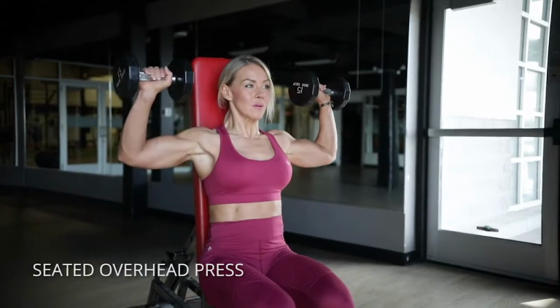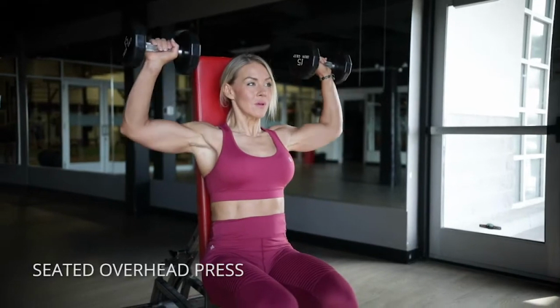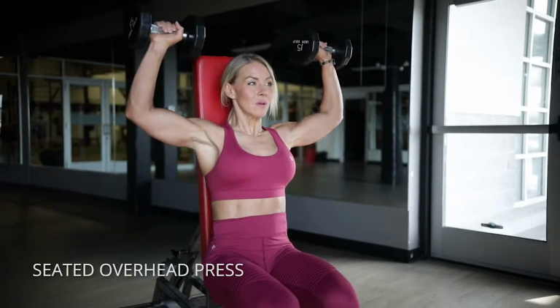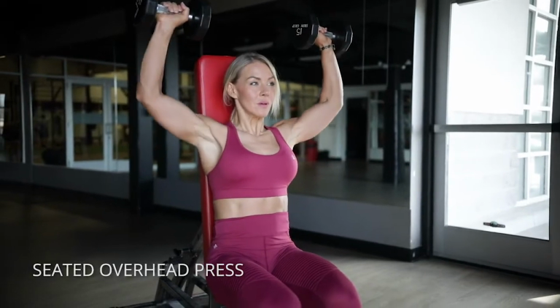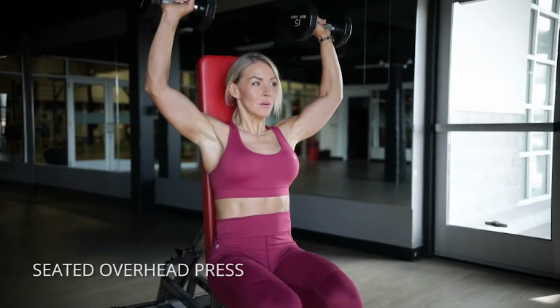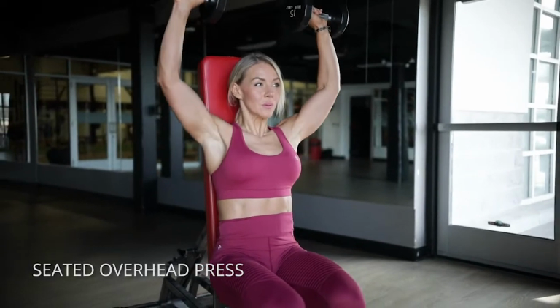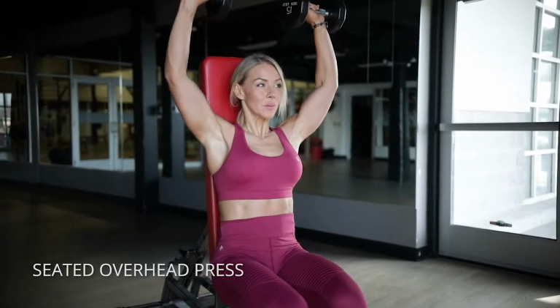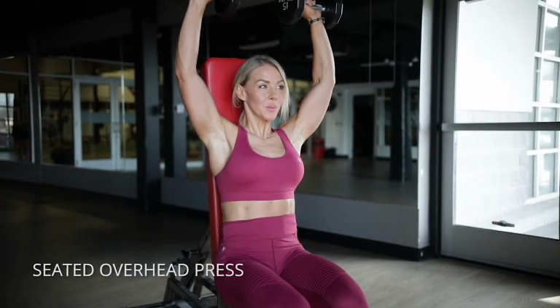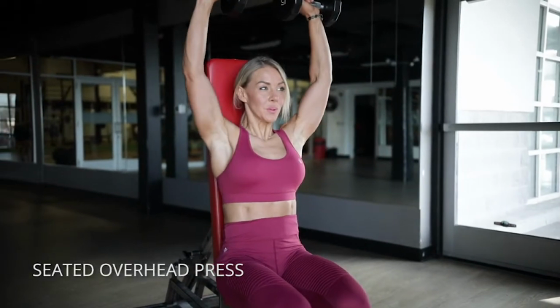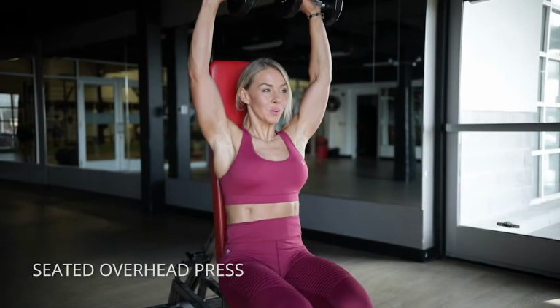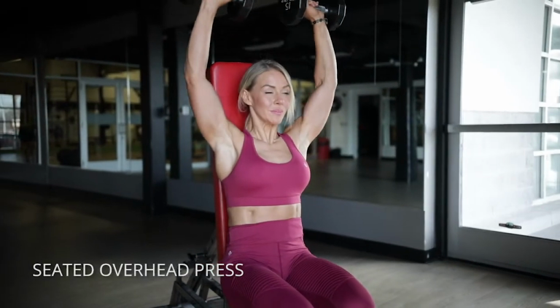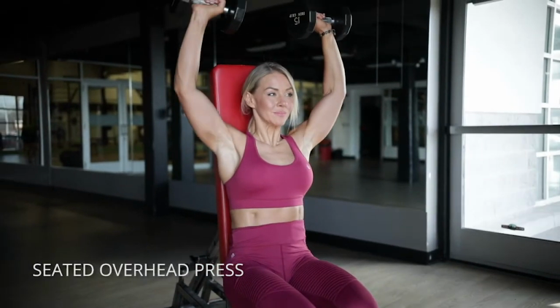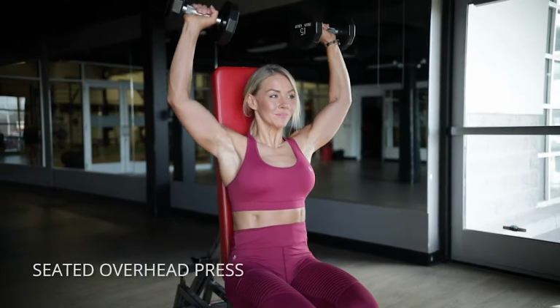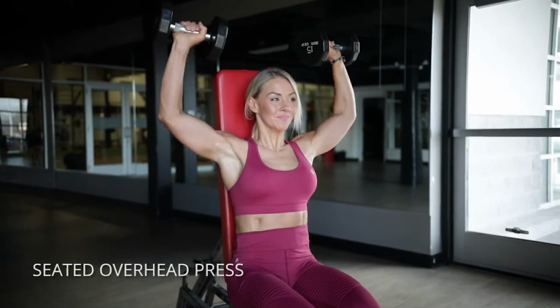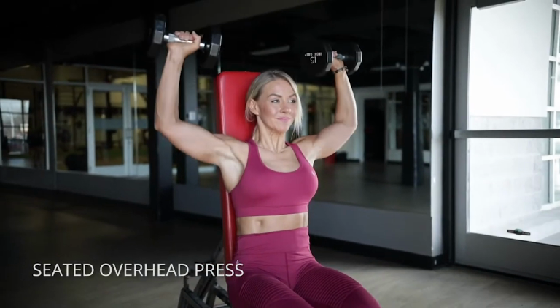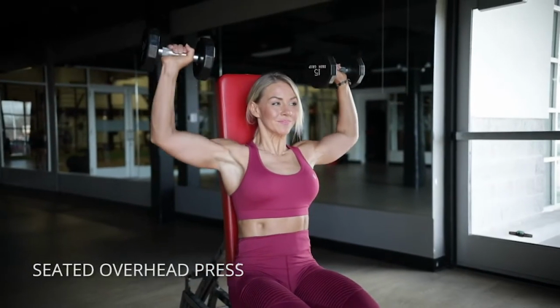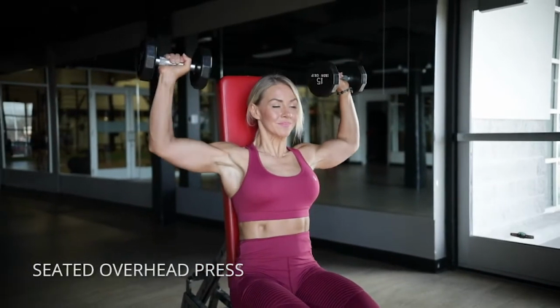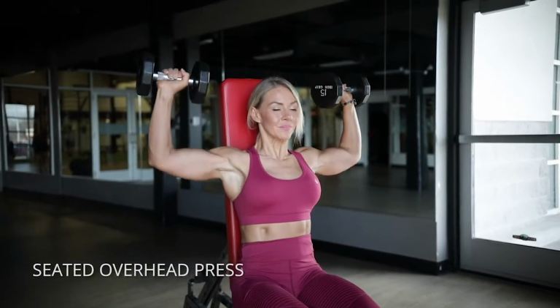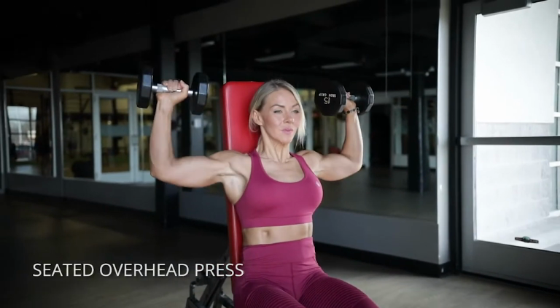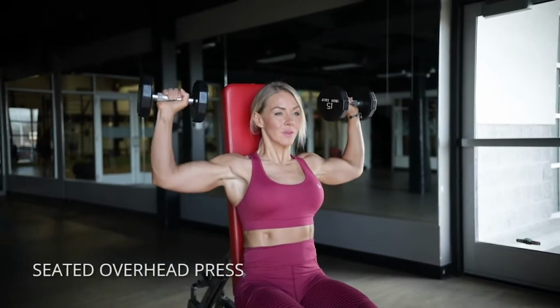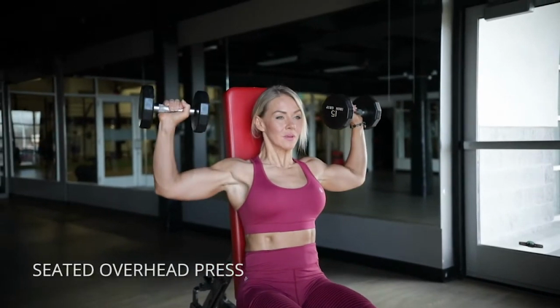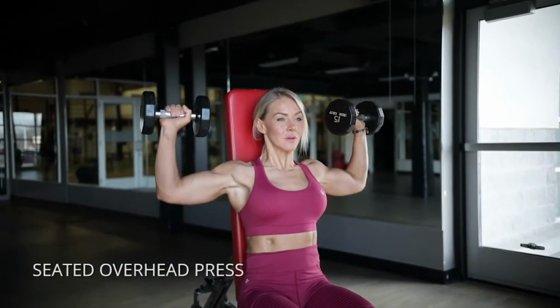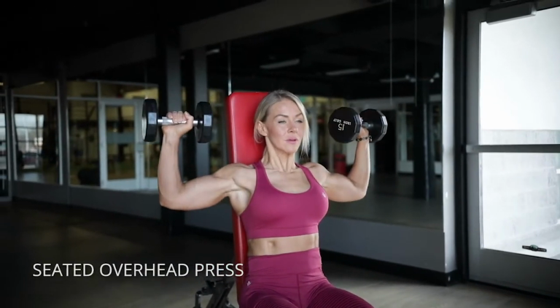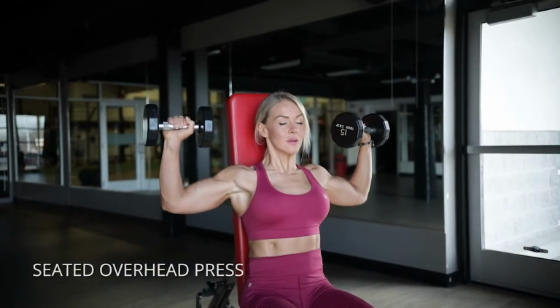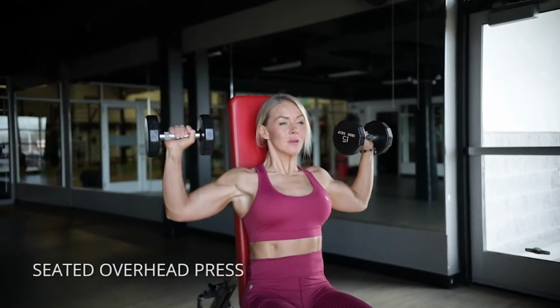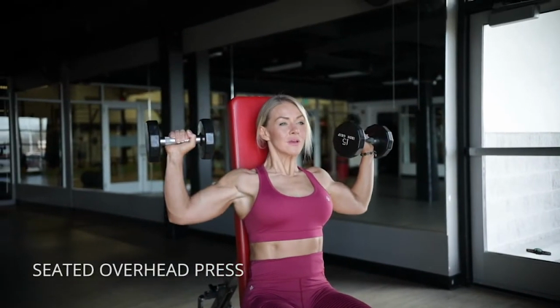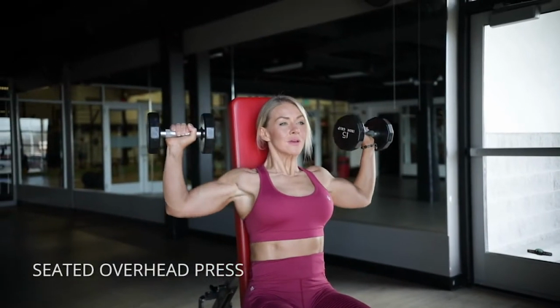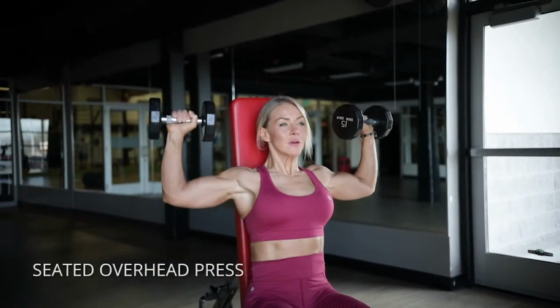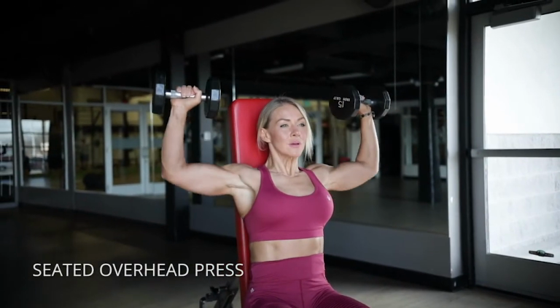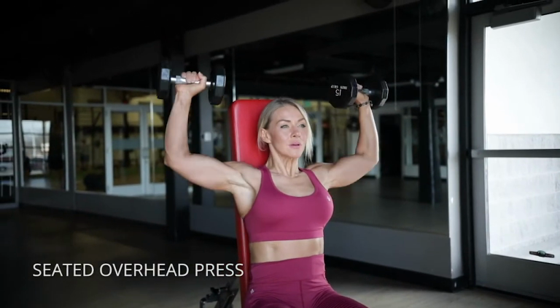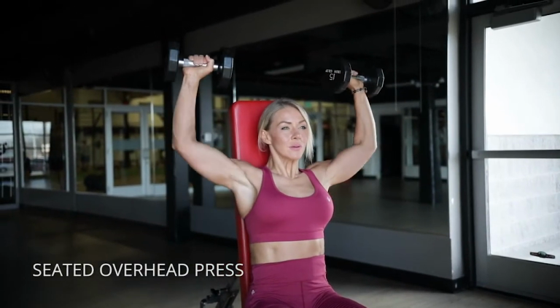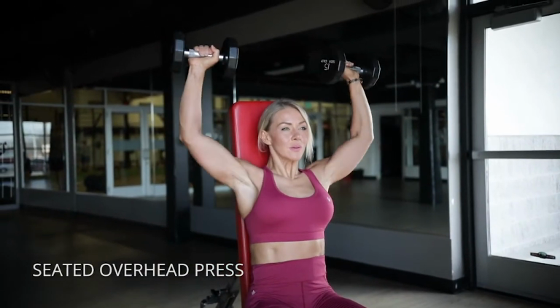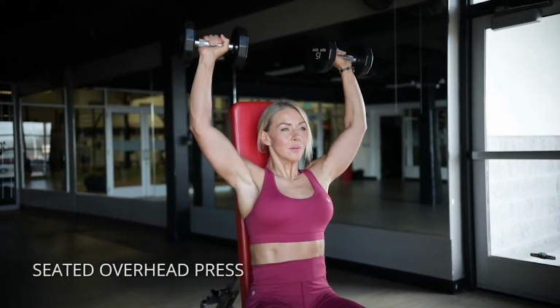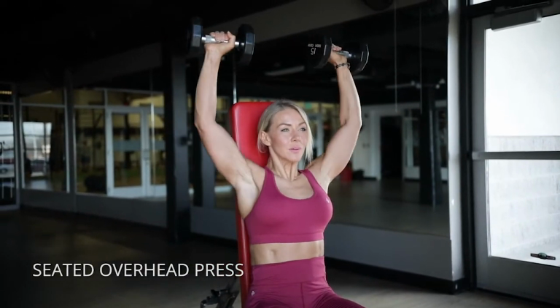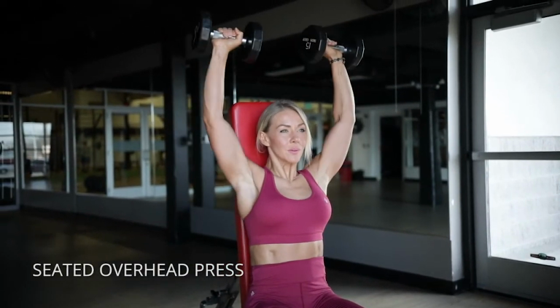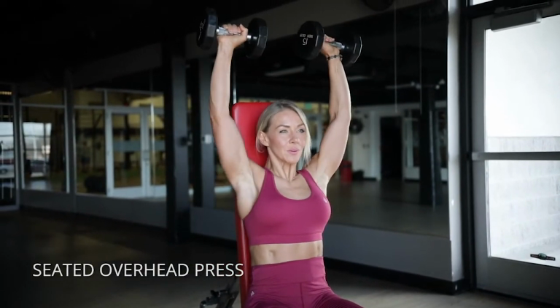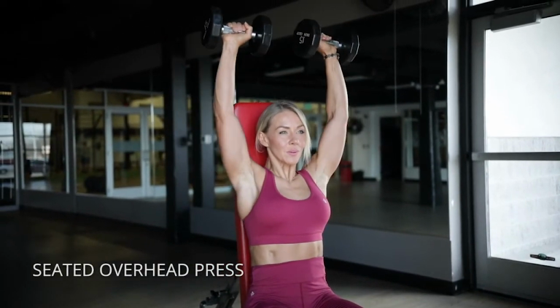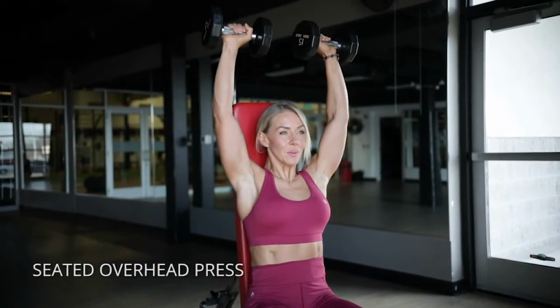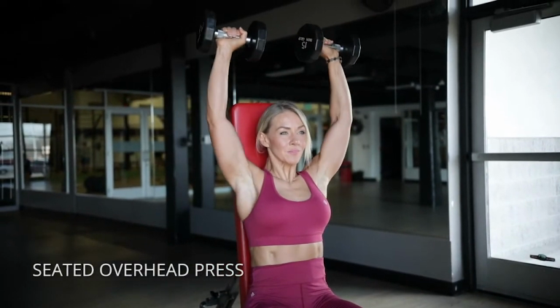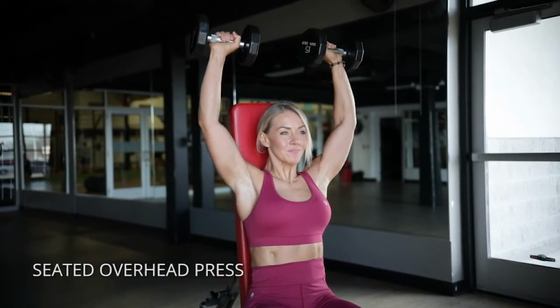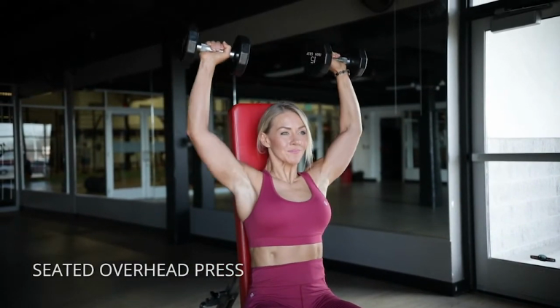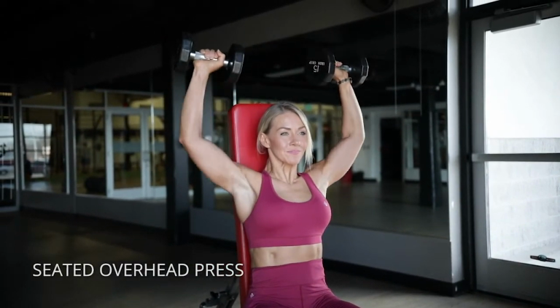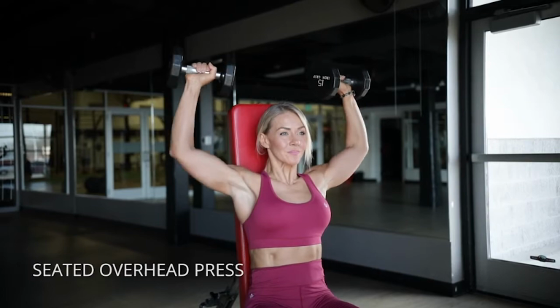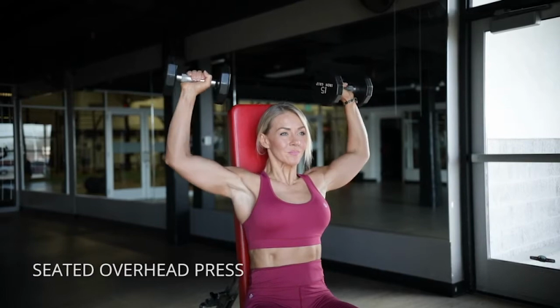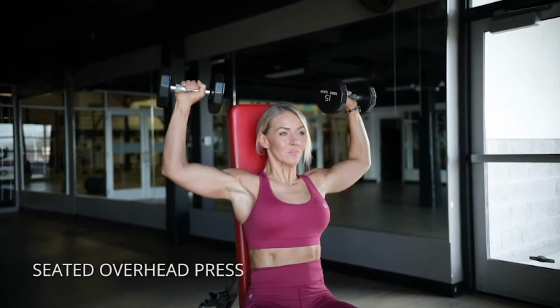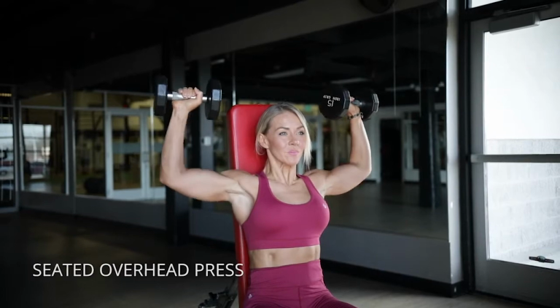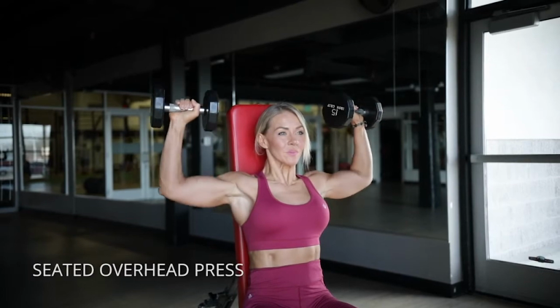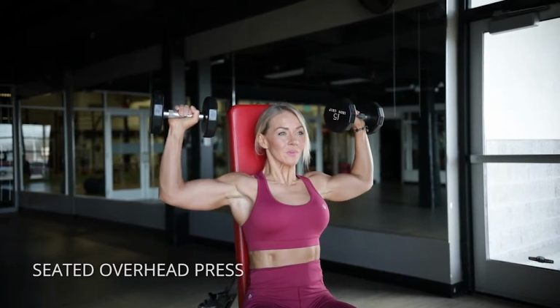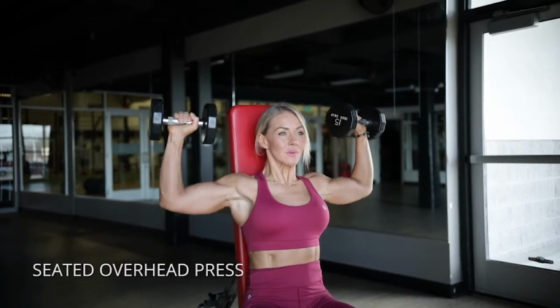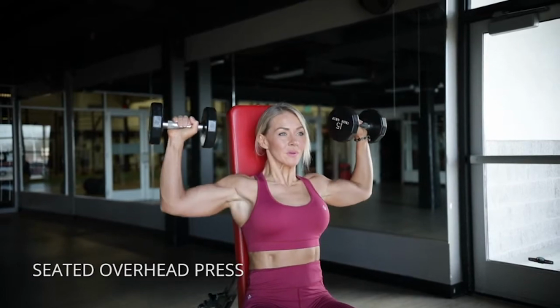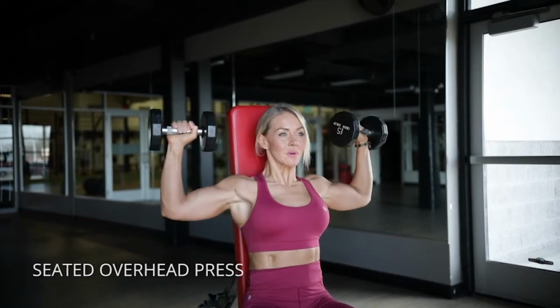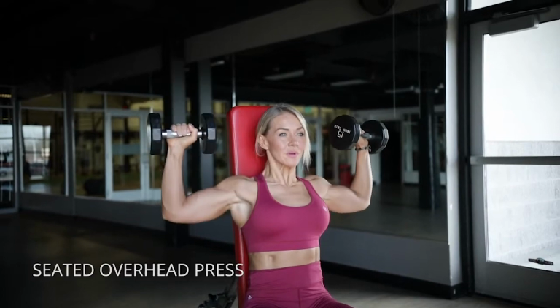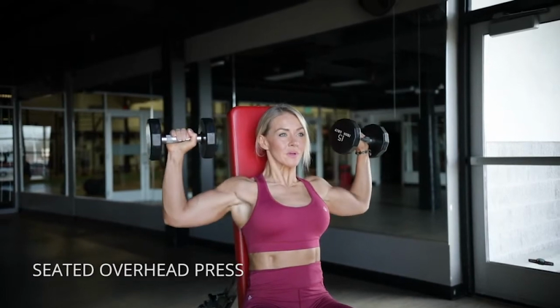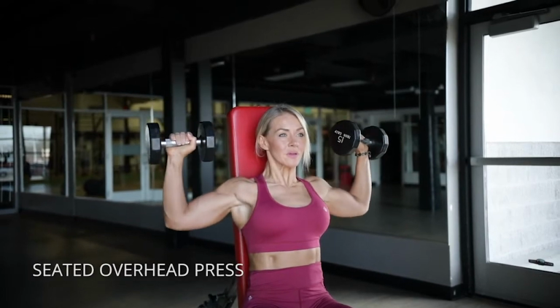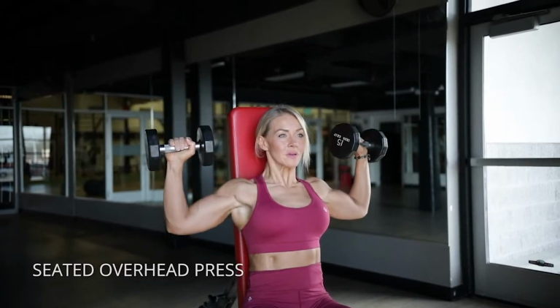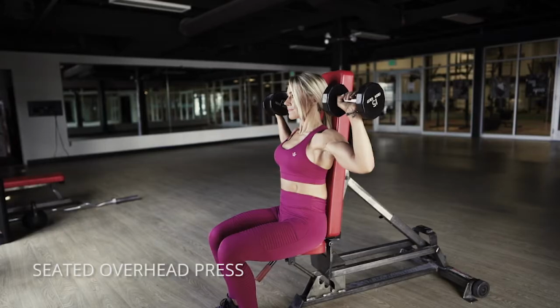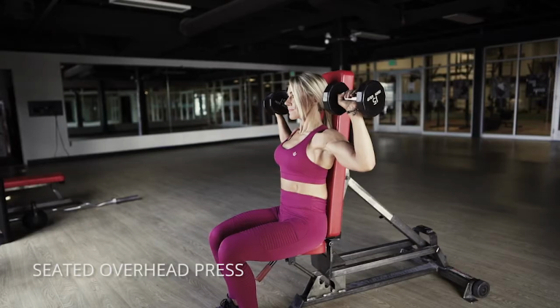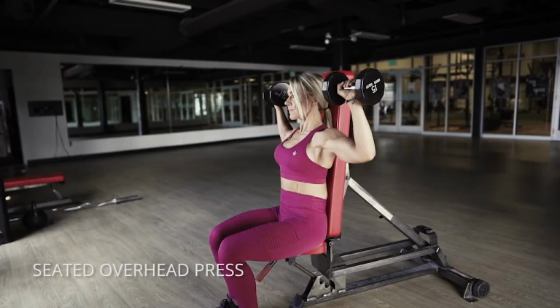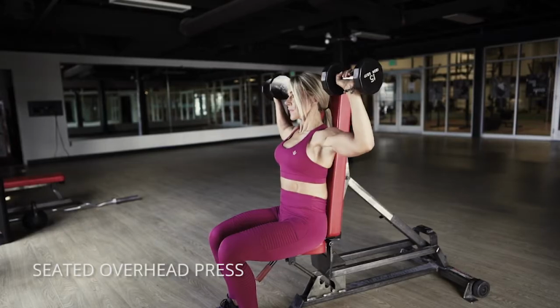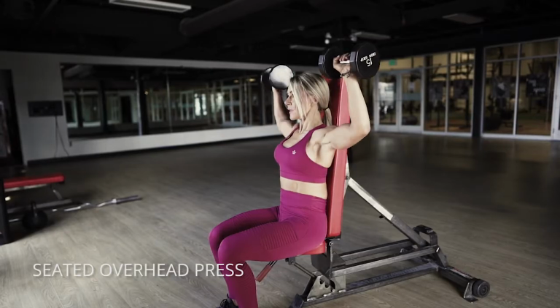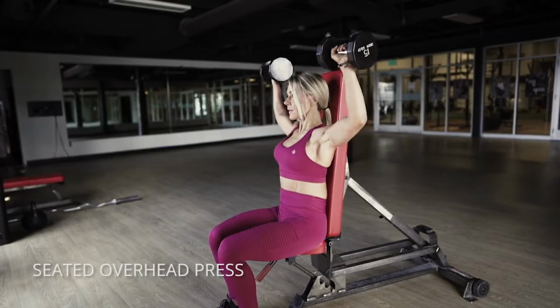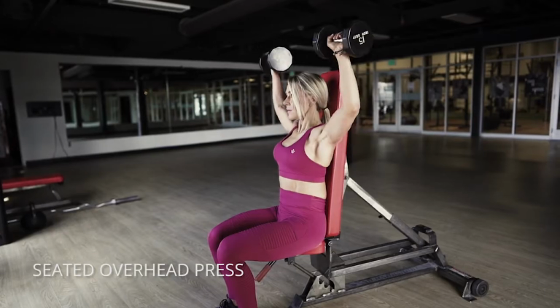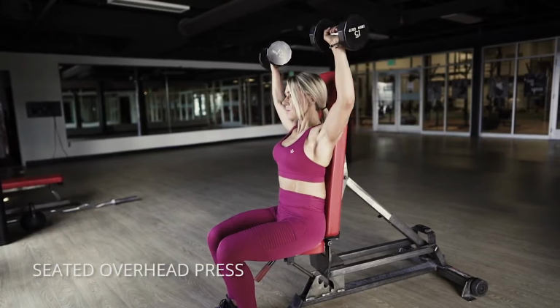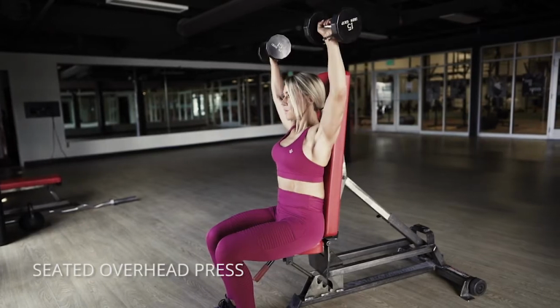This seated overhead press for shoulders. I really like you to have some back support on these. People tend to arch their back, so make sure you're supported.